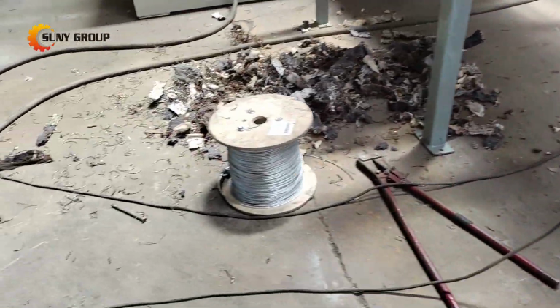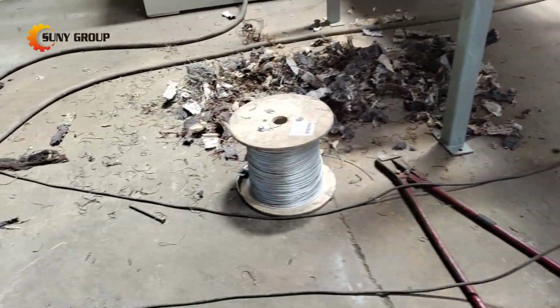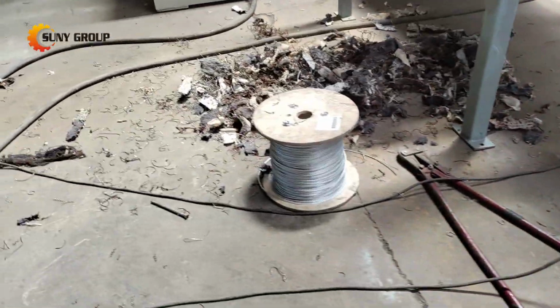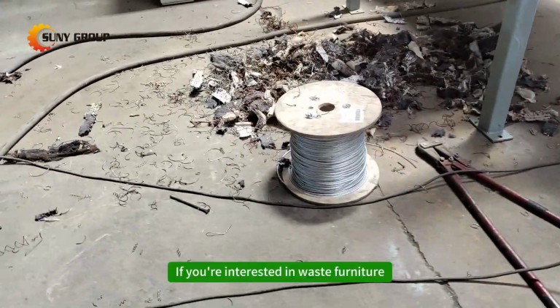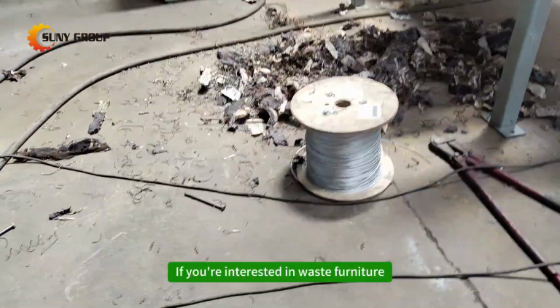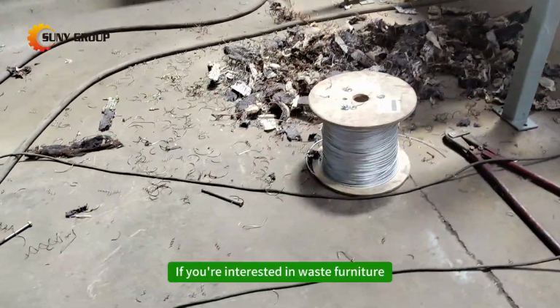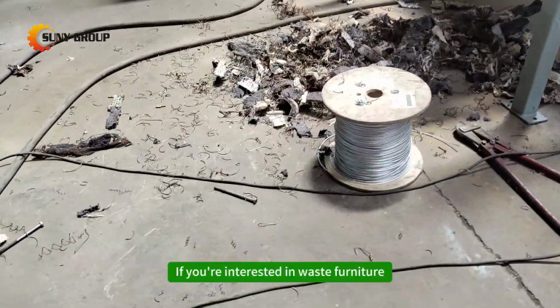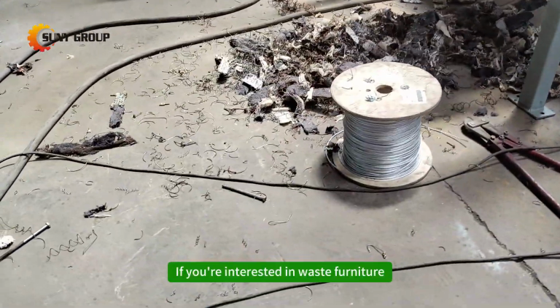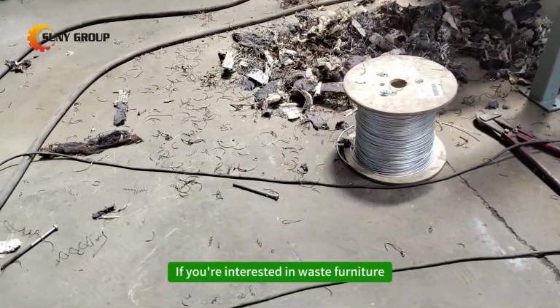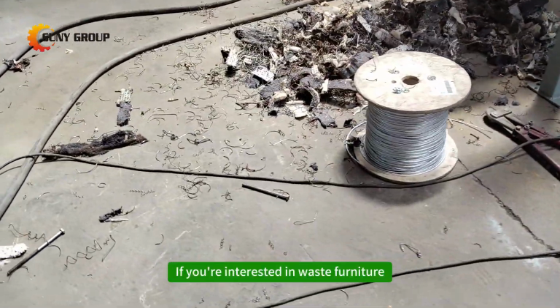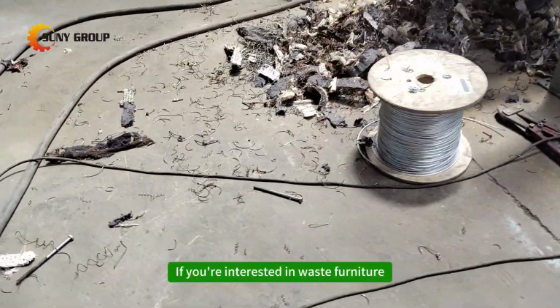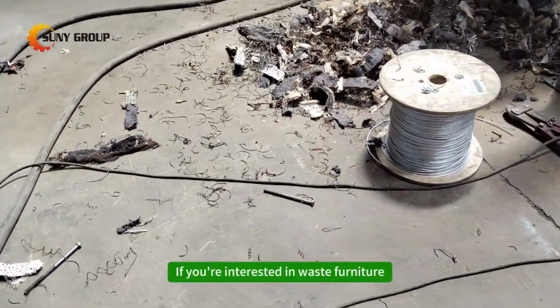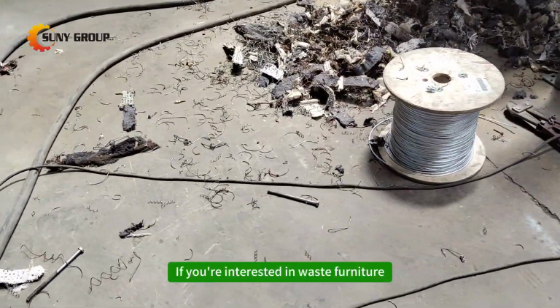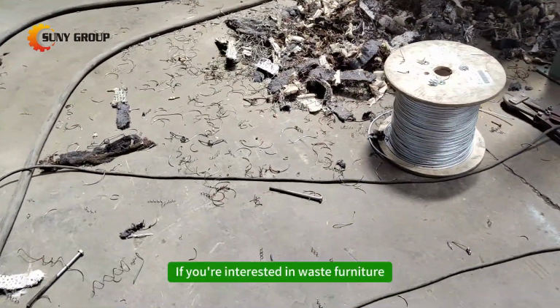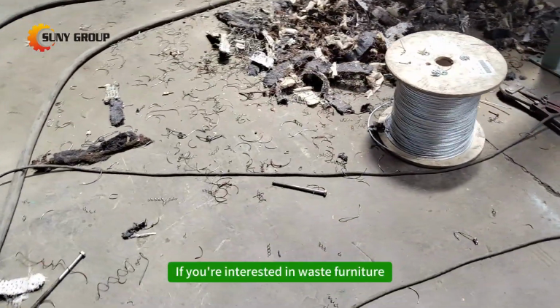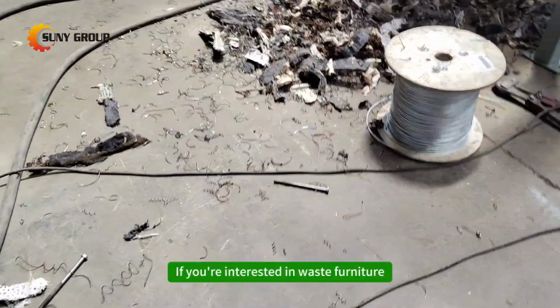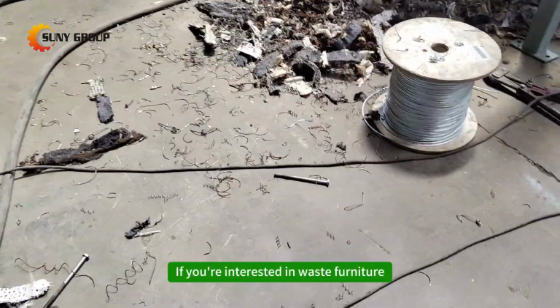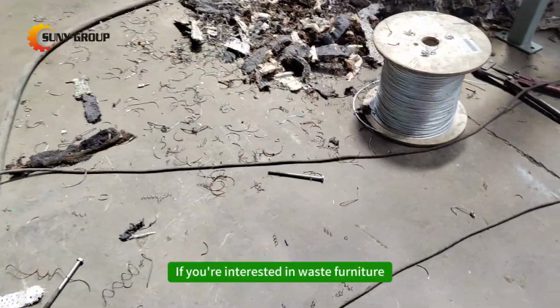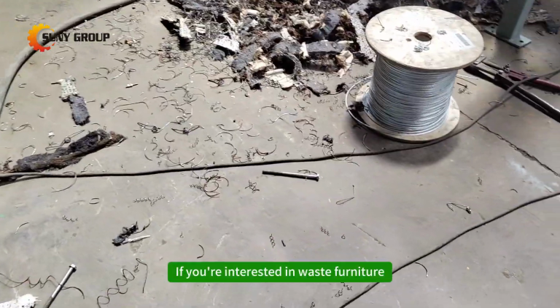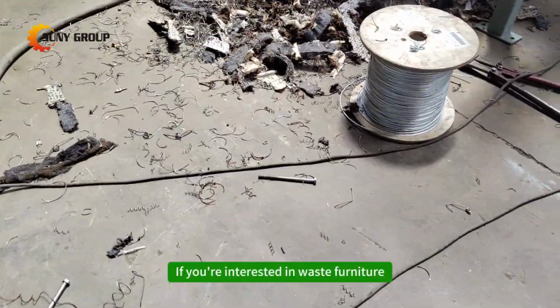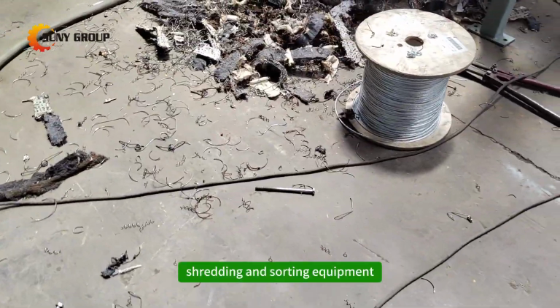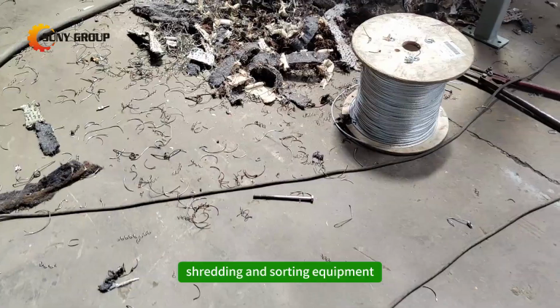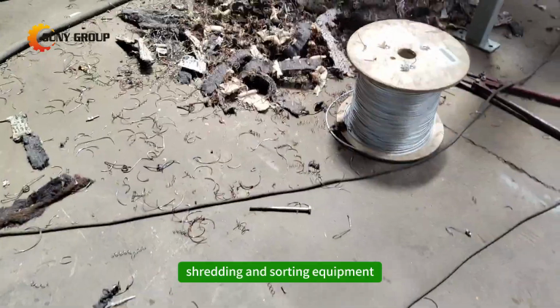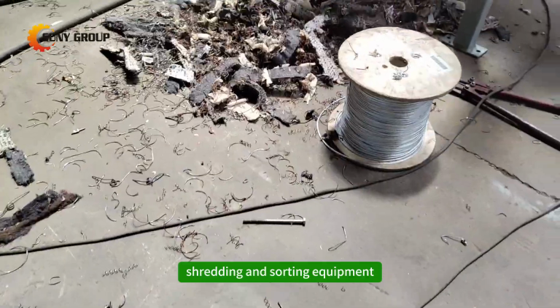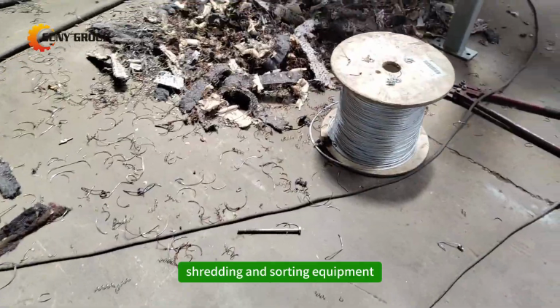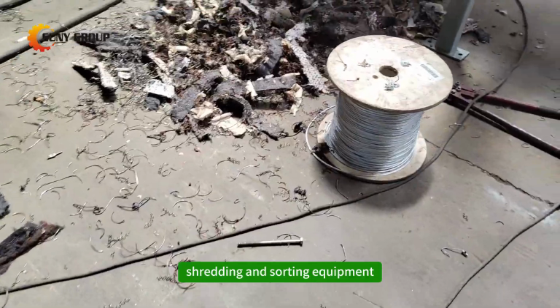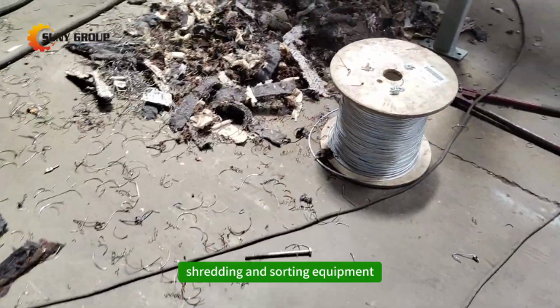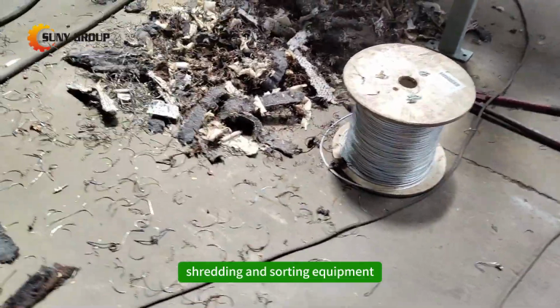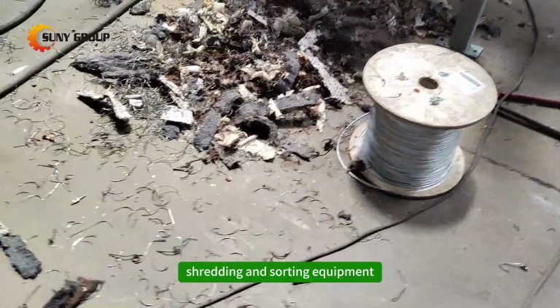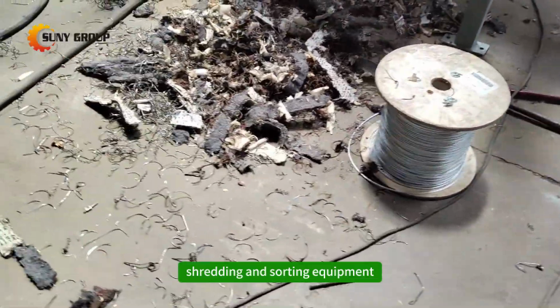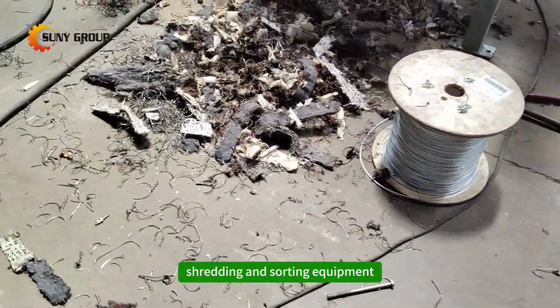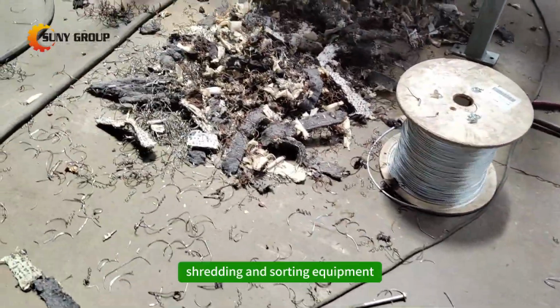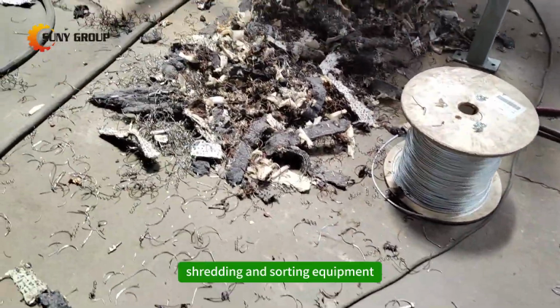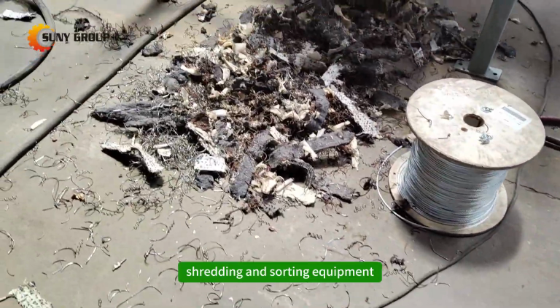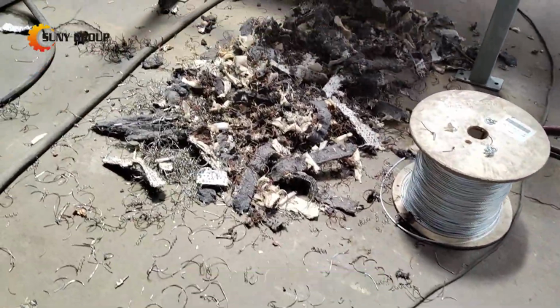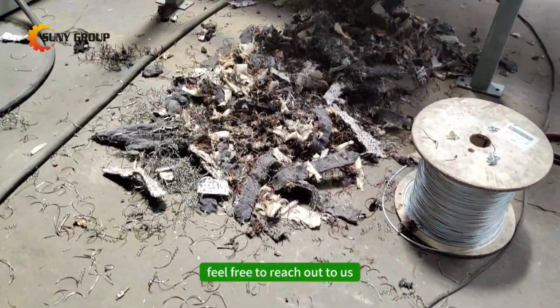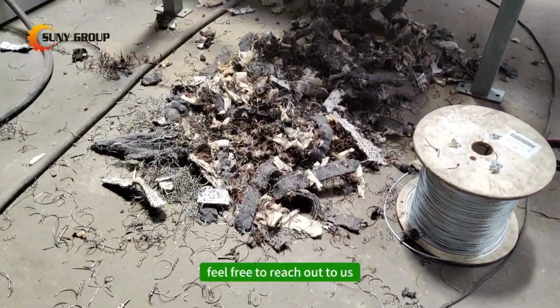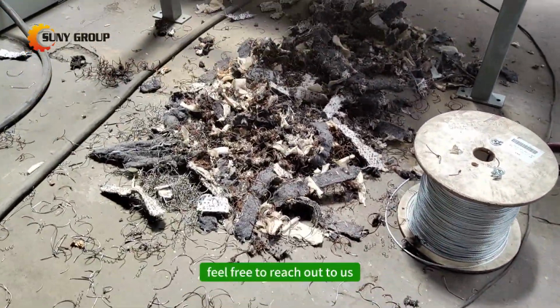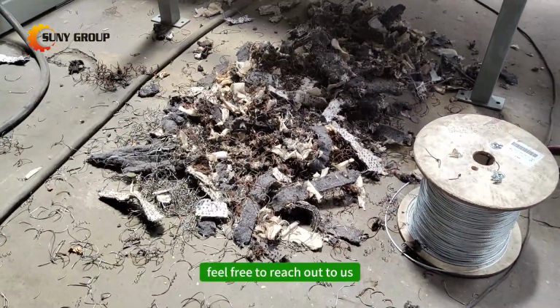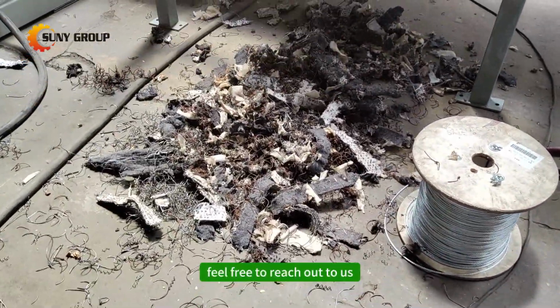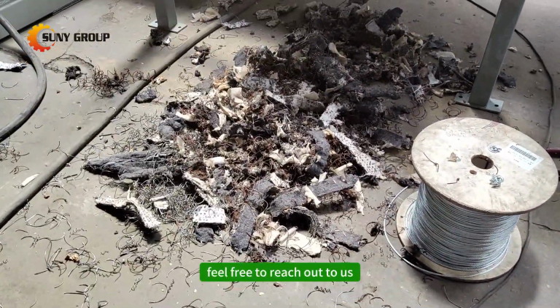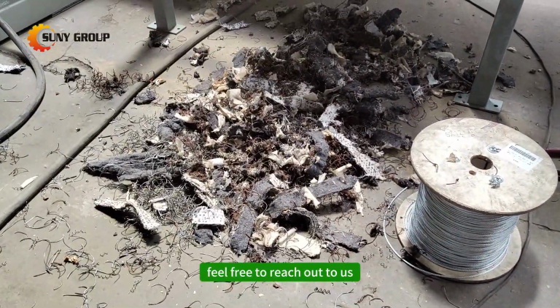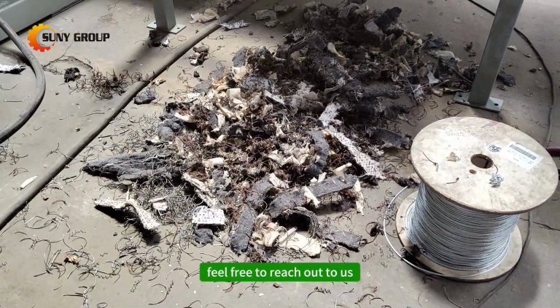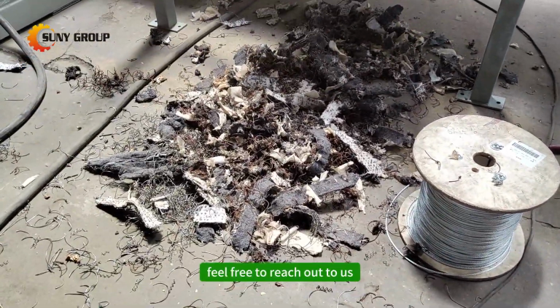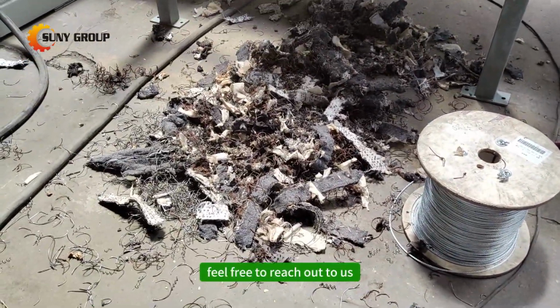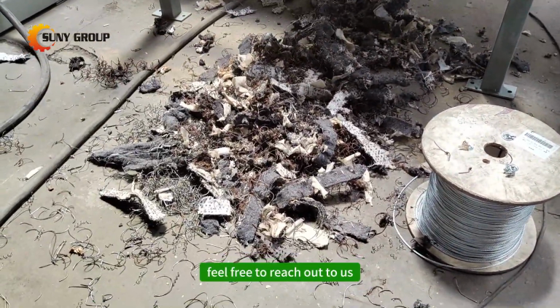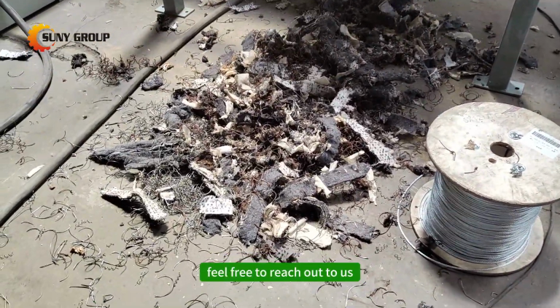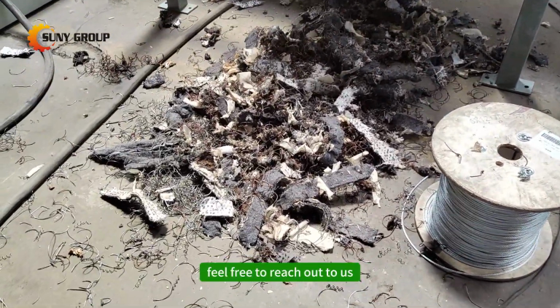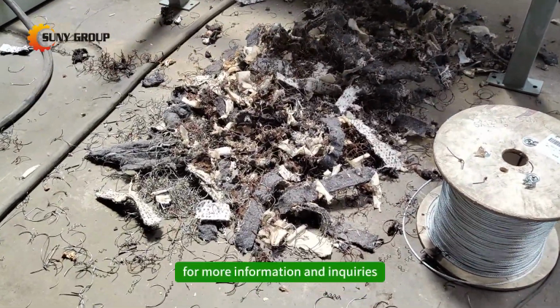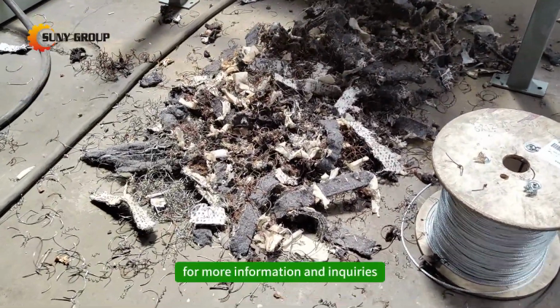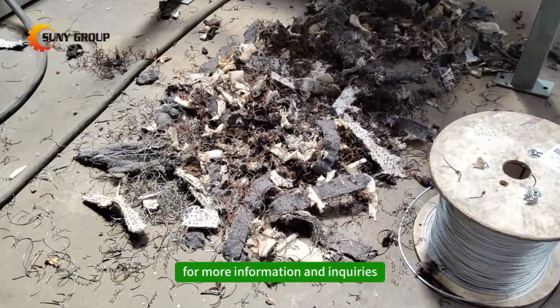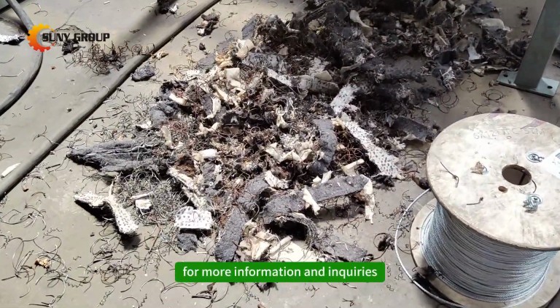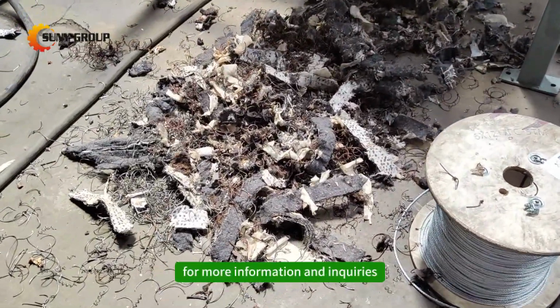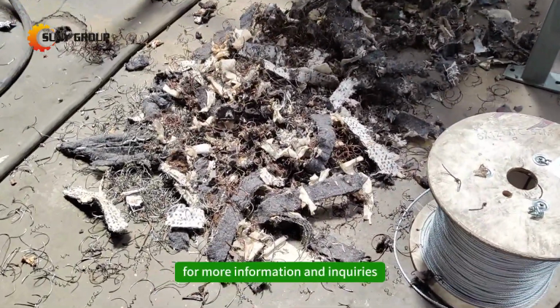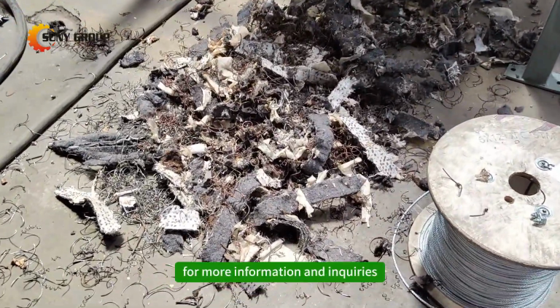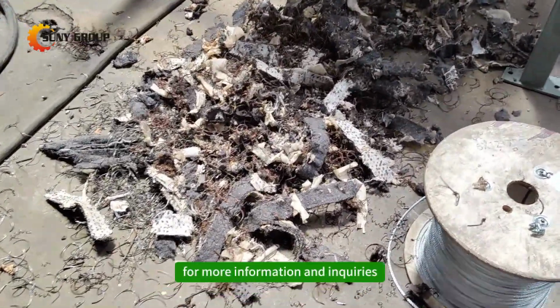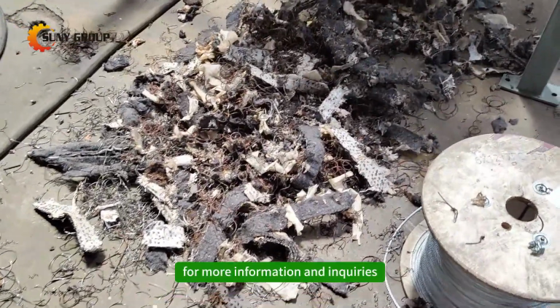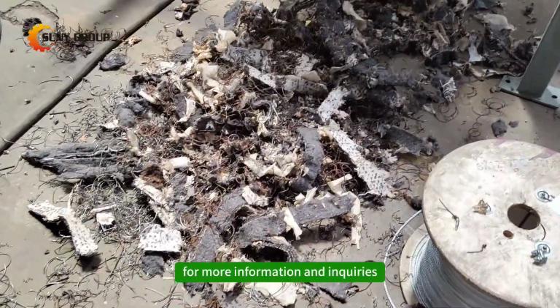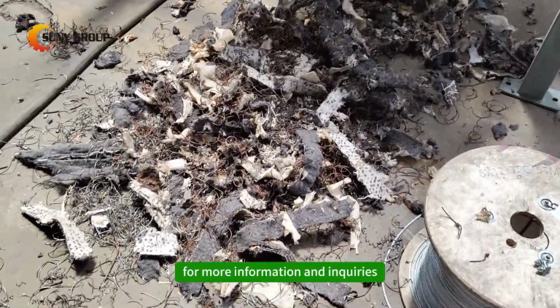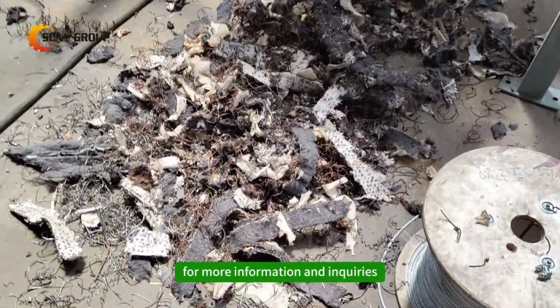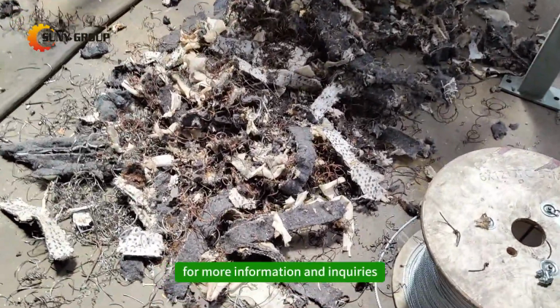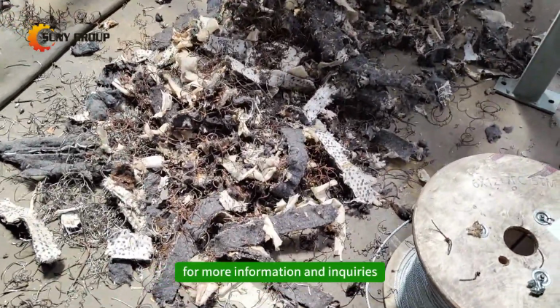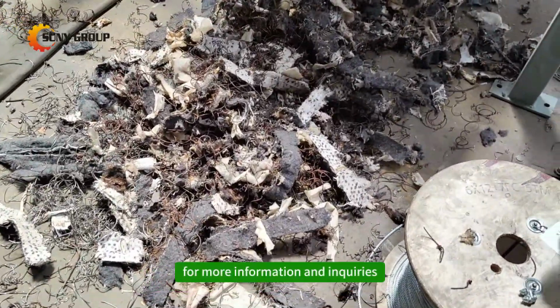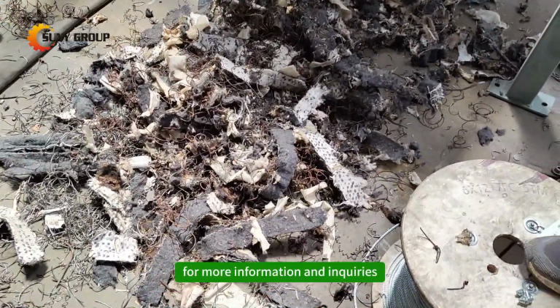If you're interested in waste furniture shredding and sorting equipment, feel free to reach out to us for more information and inquiries.